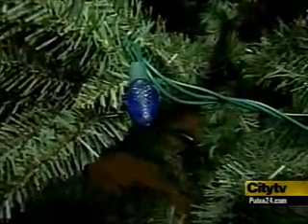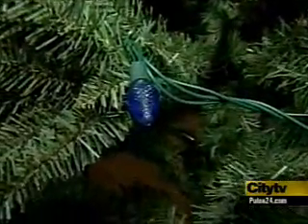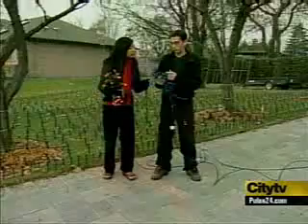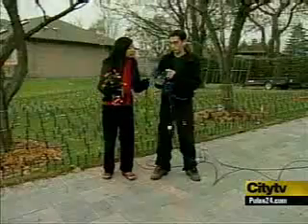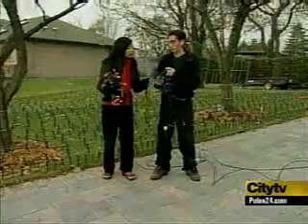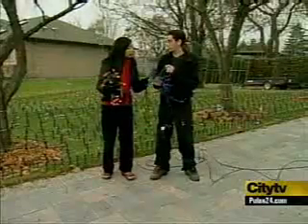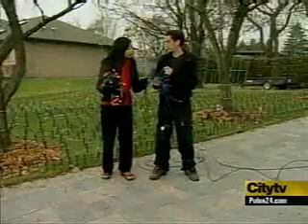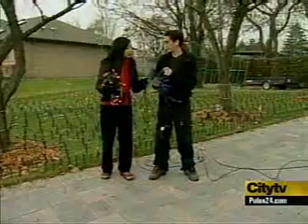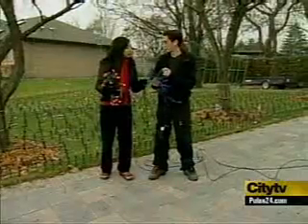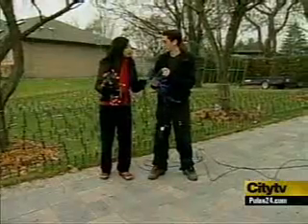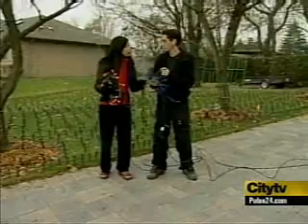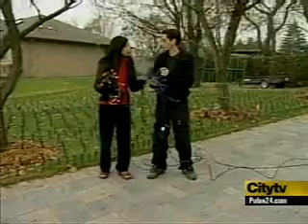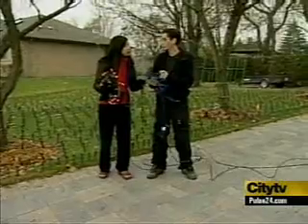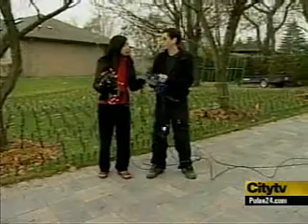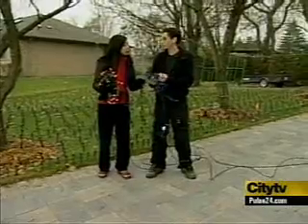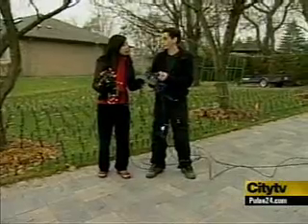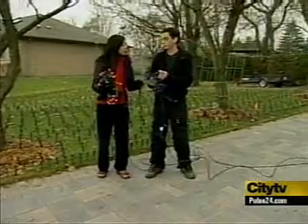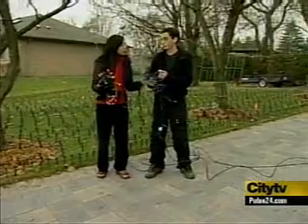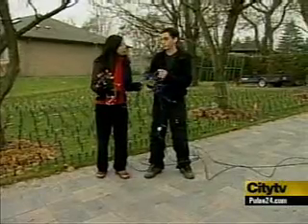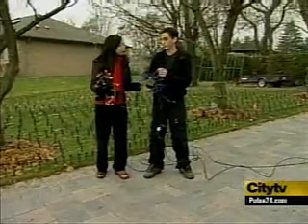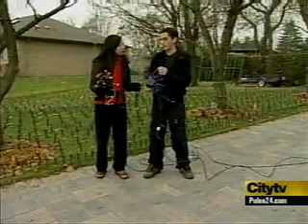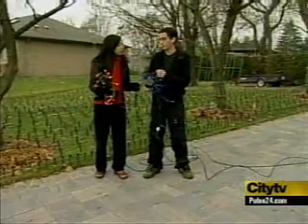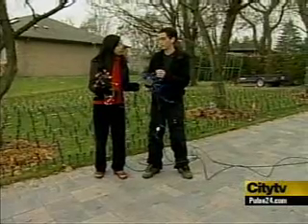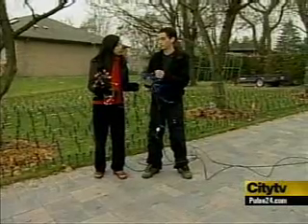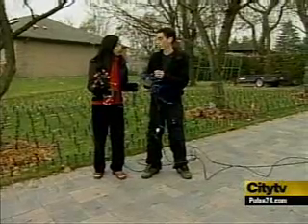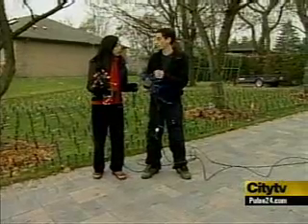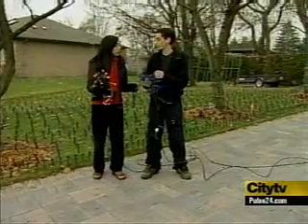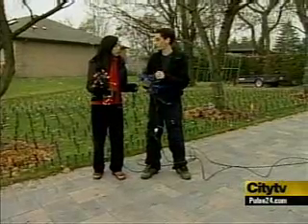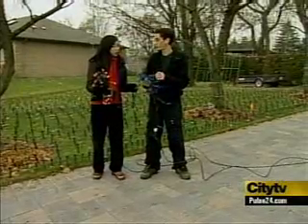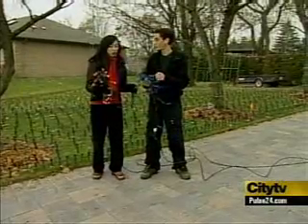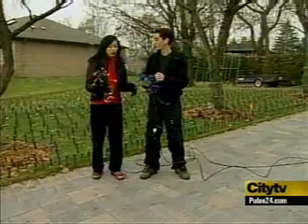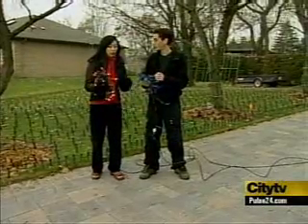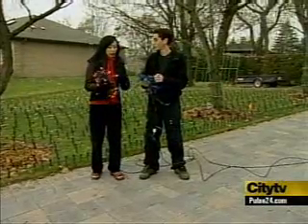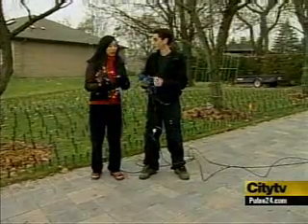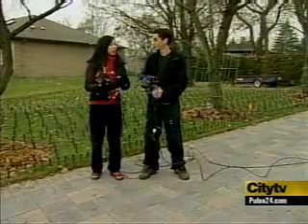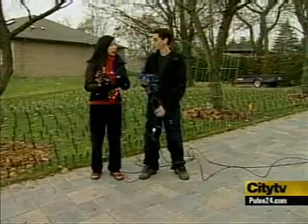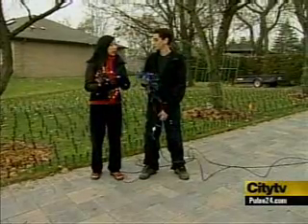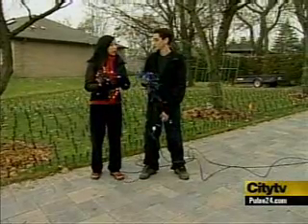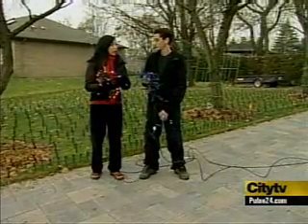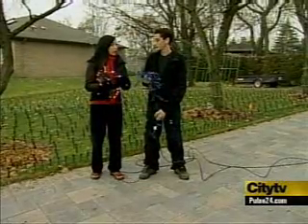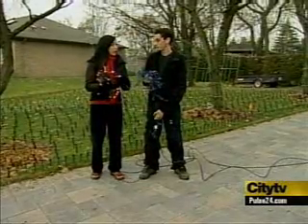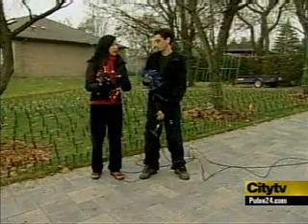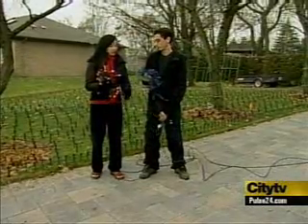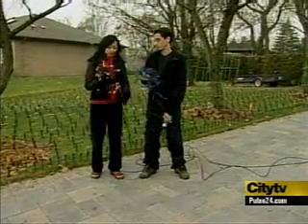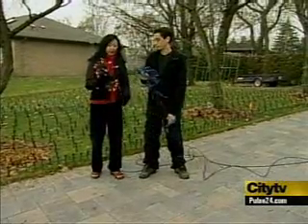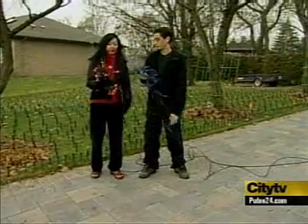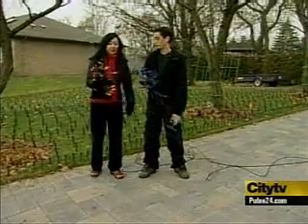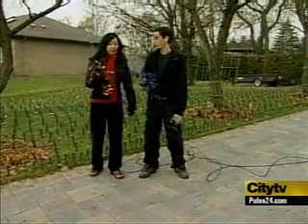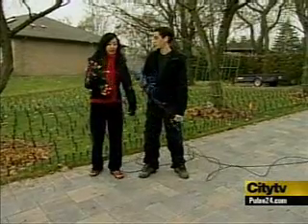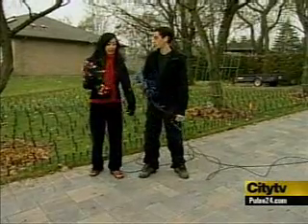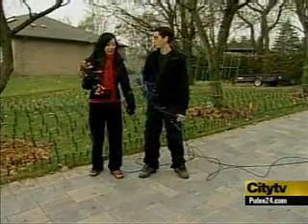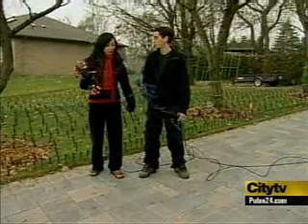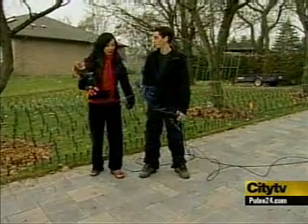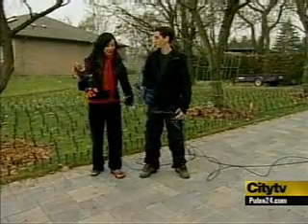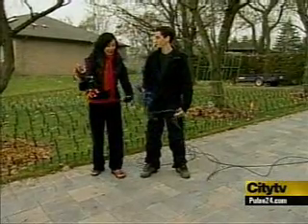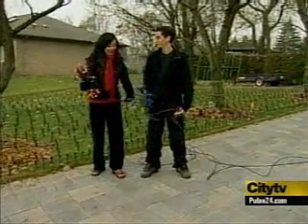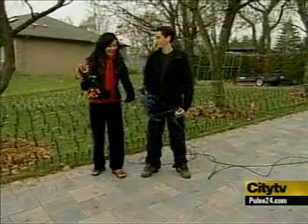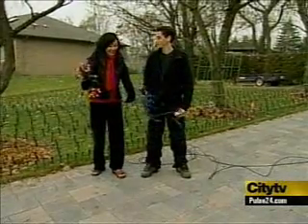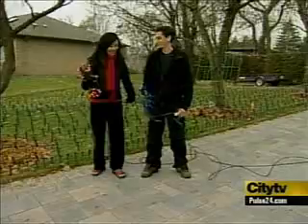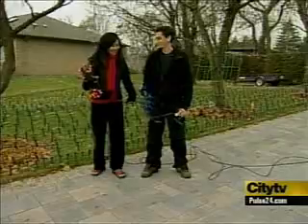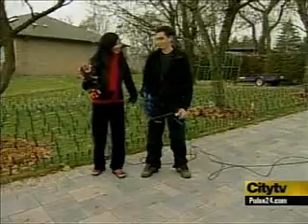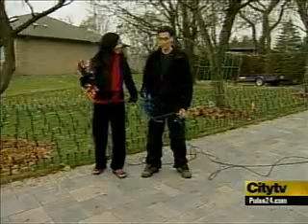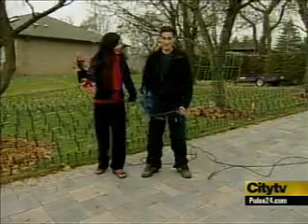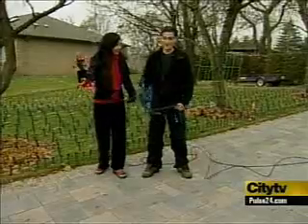These bulbs are plastic, so the main thing is they're not going to break. Compared to the regular glass bulbs. Alright, let's put it to the test.